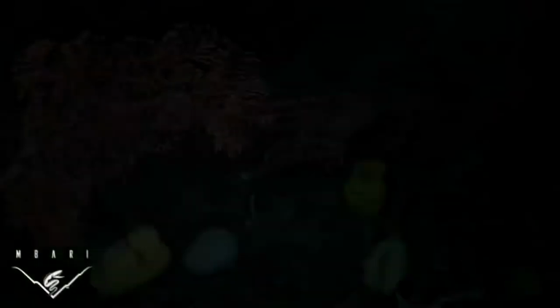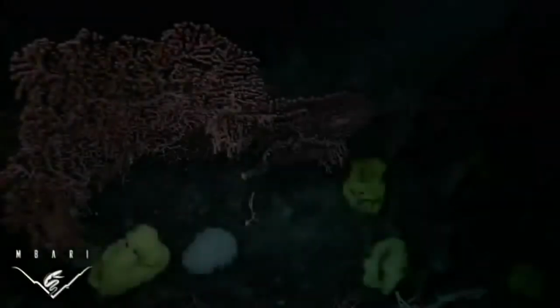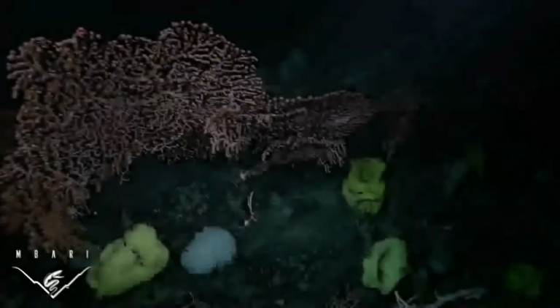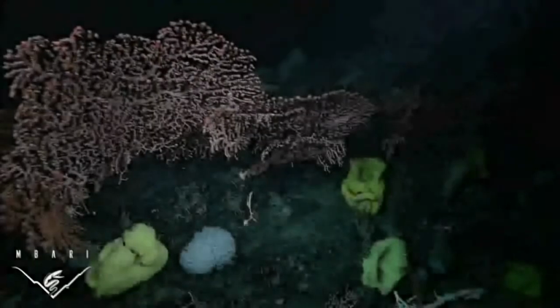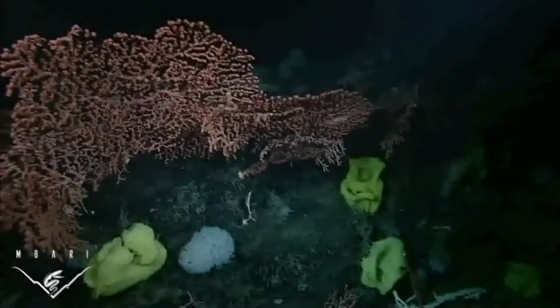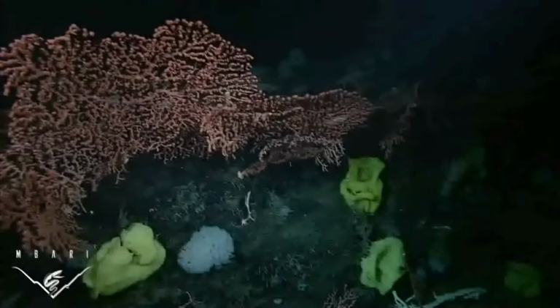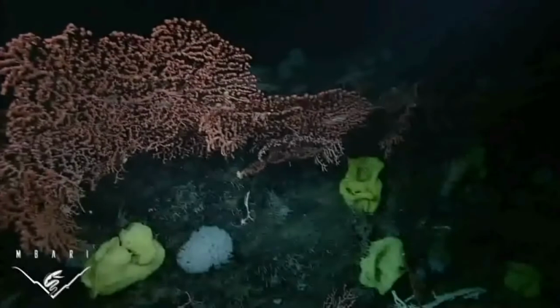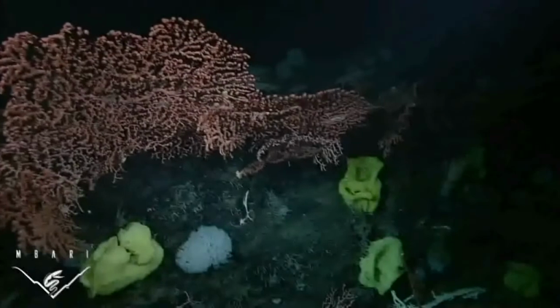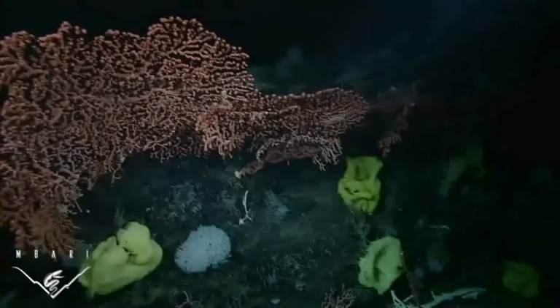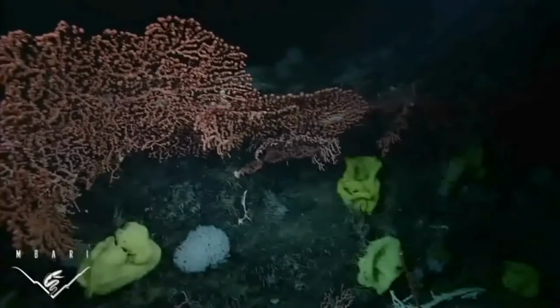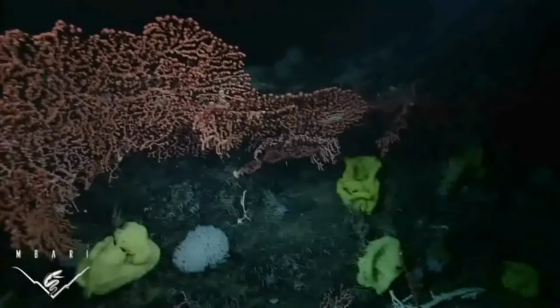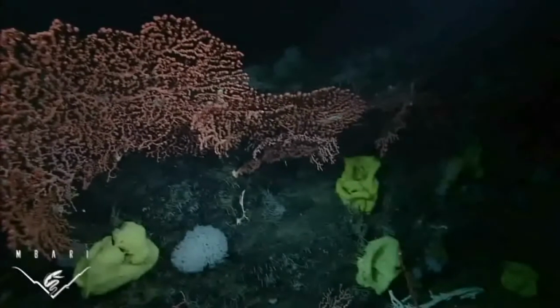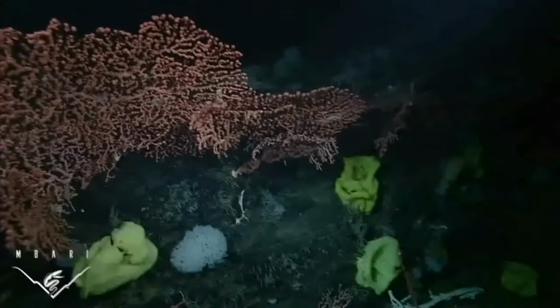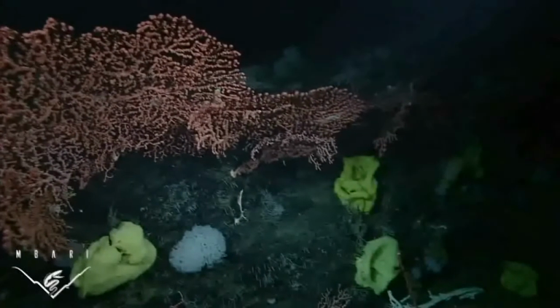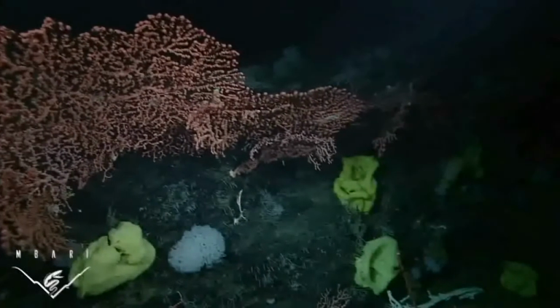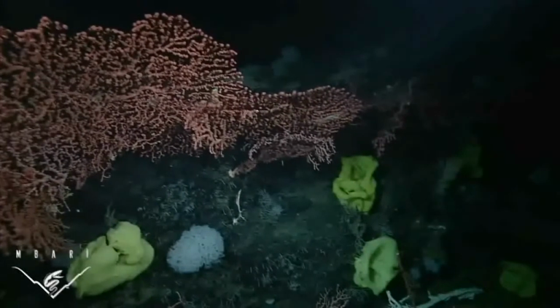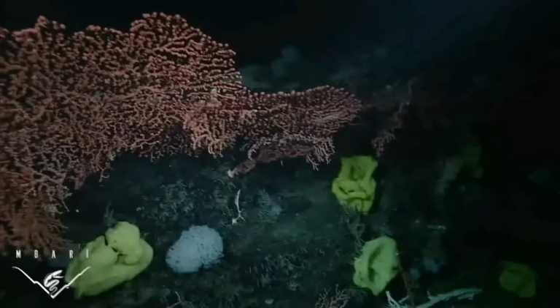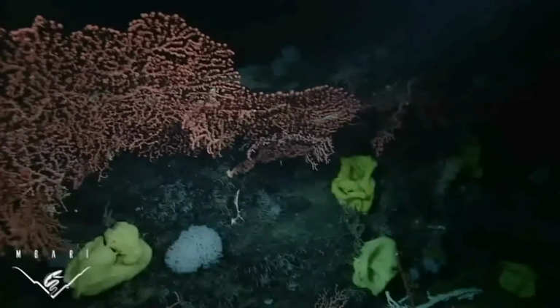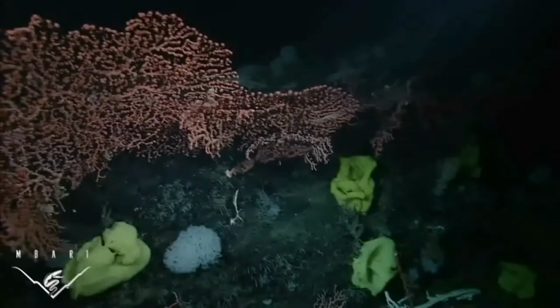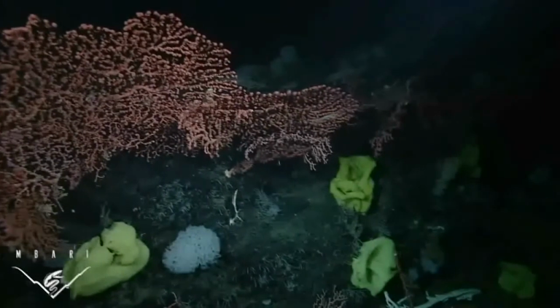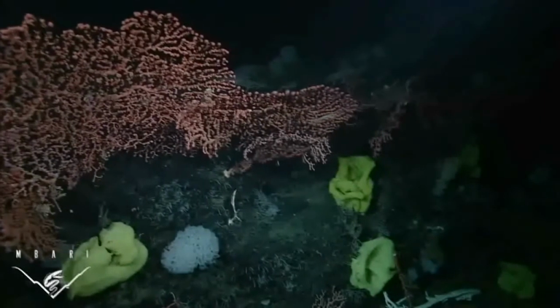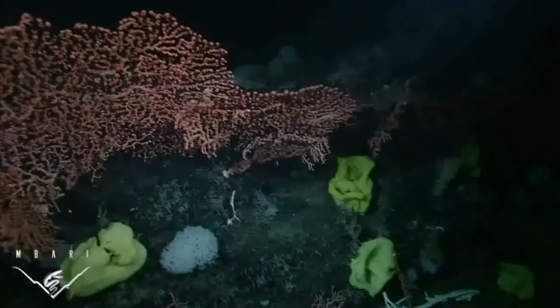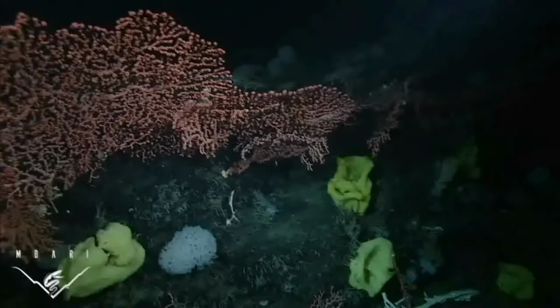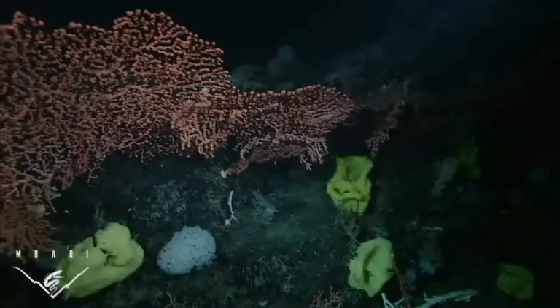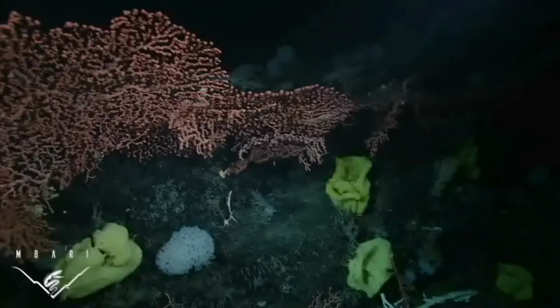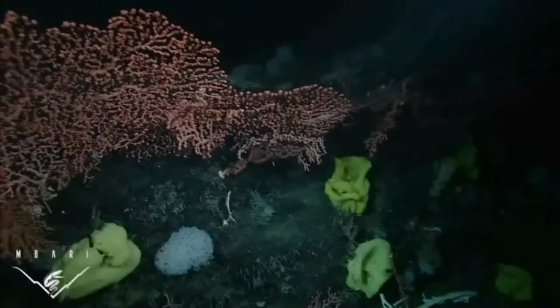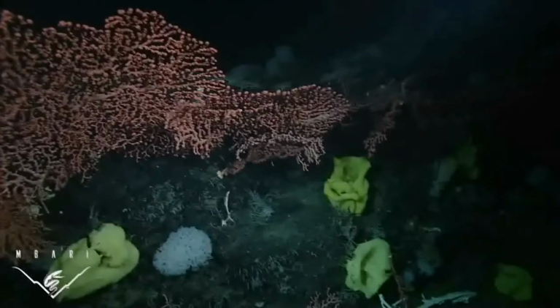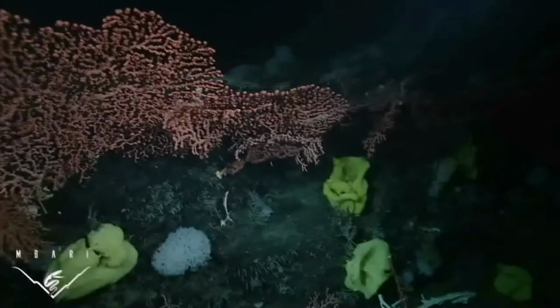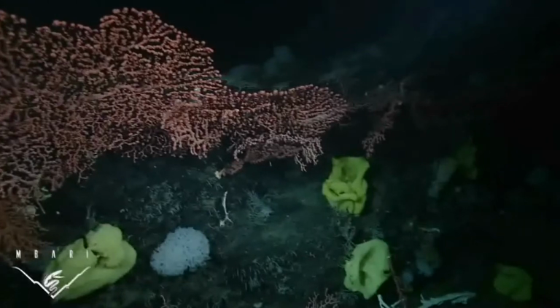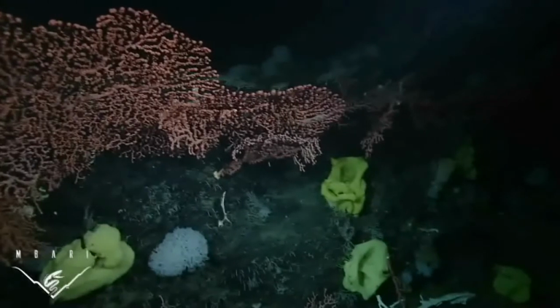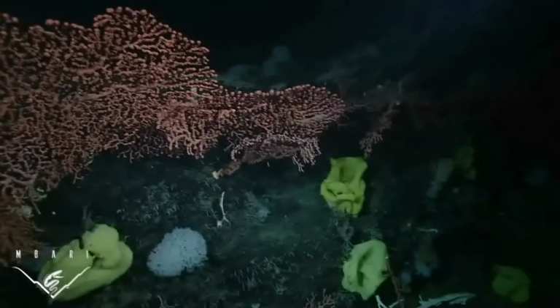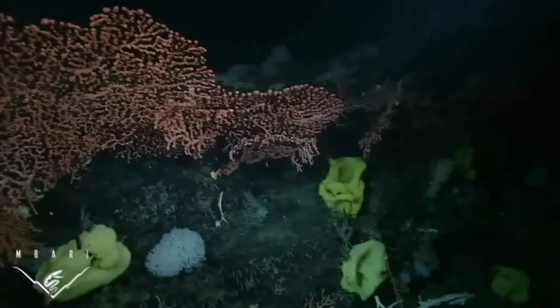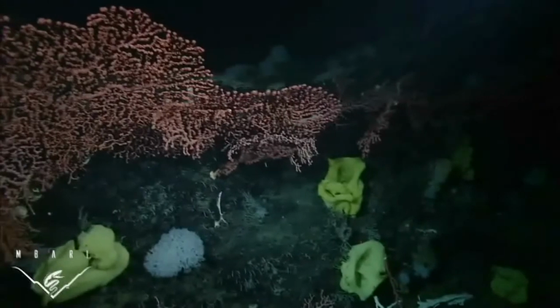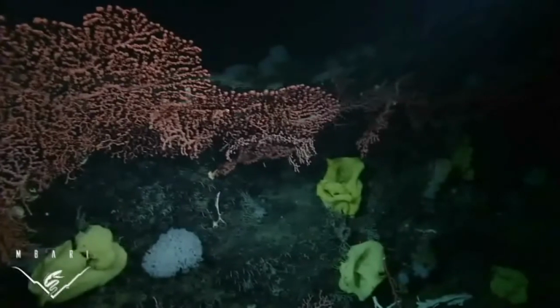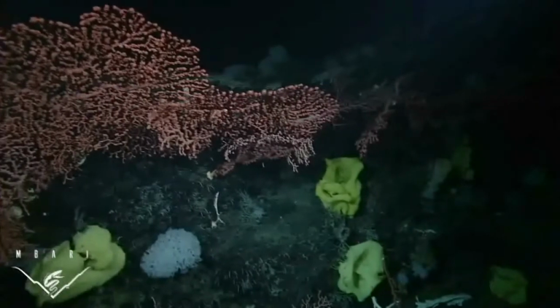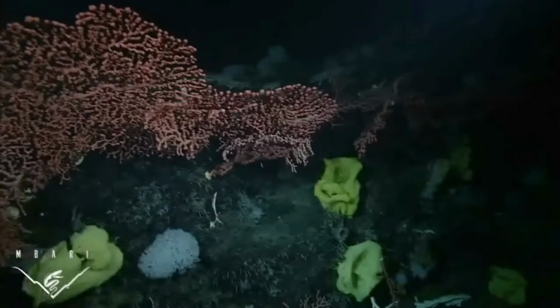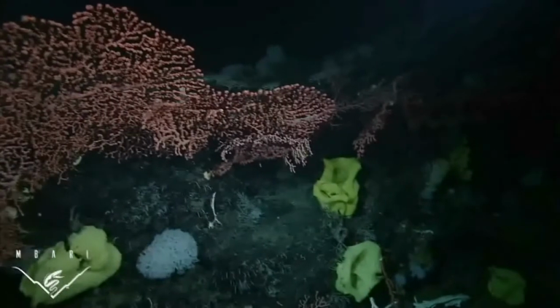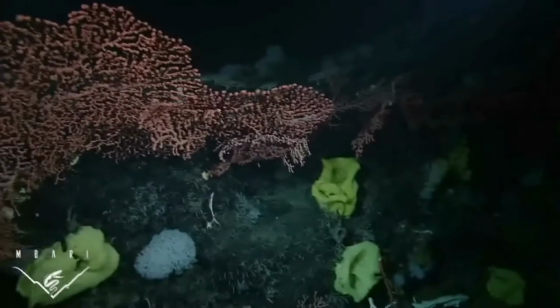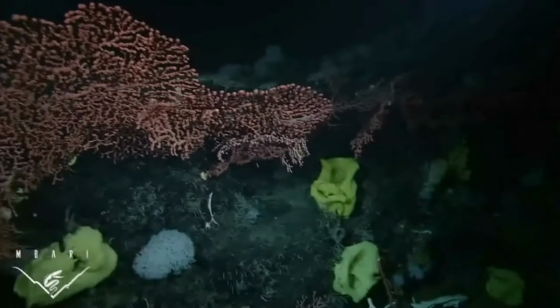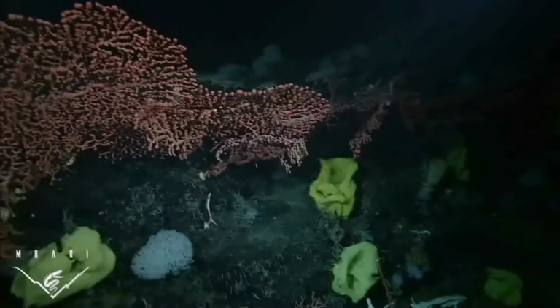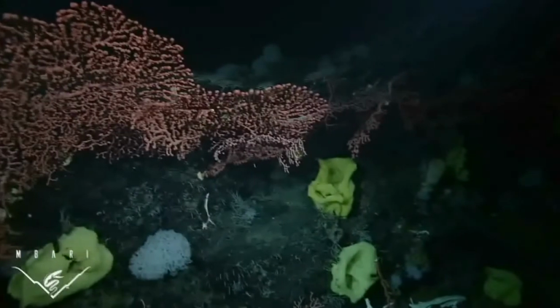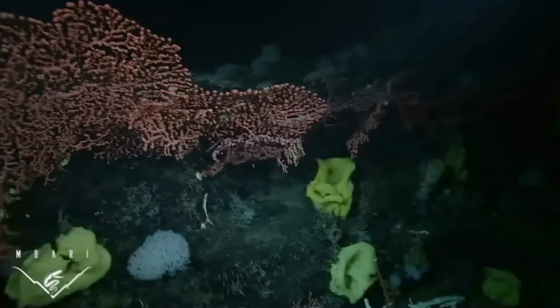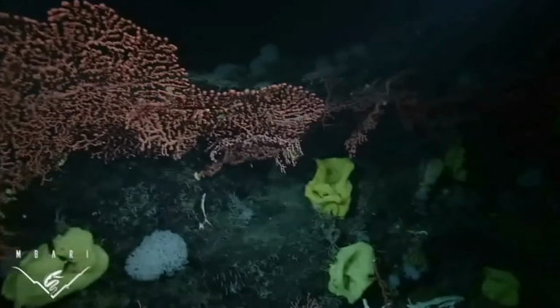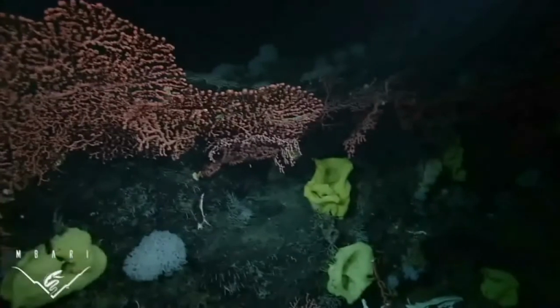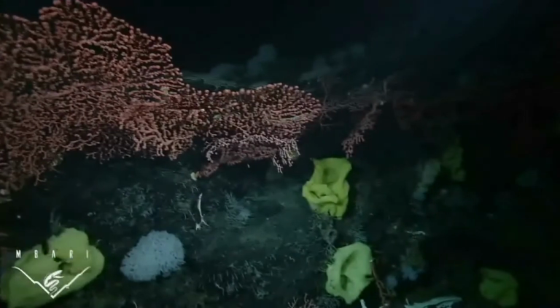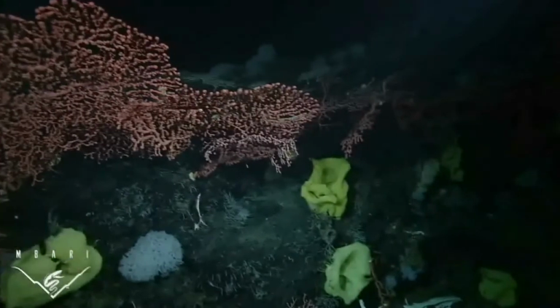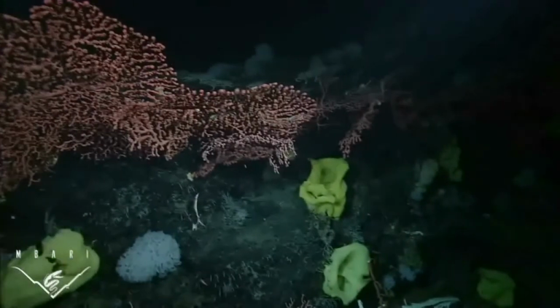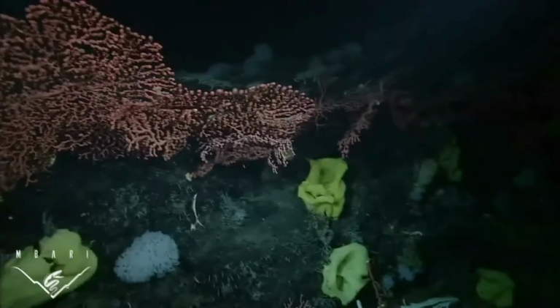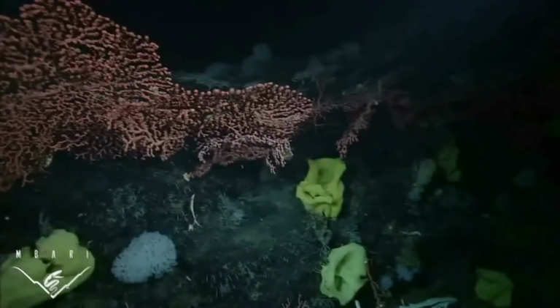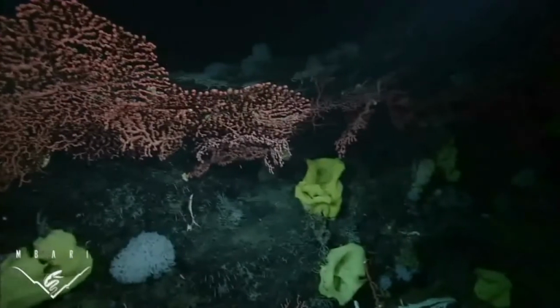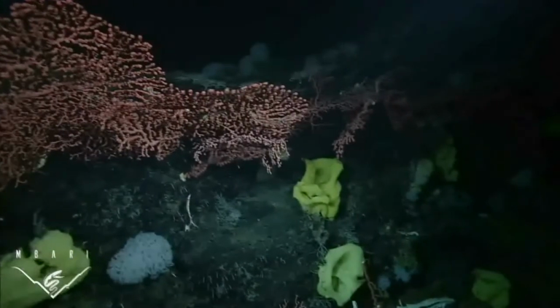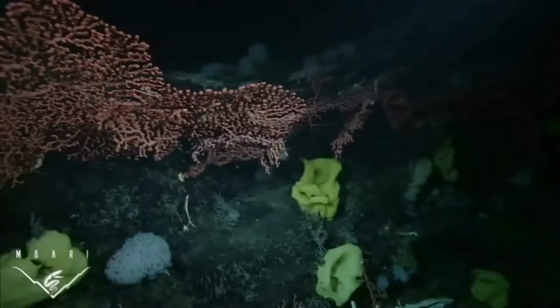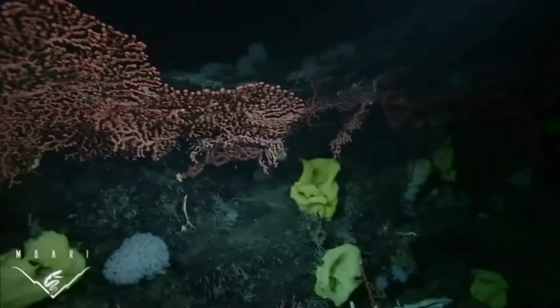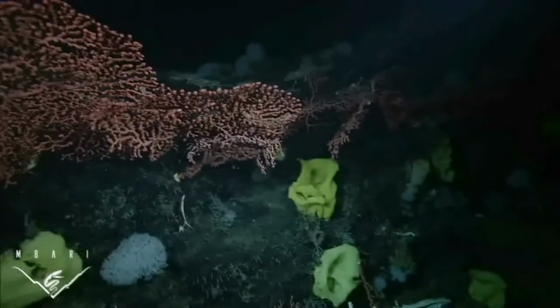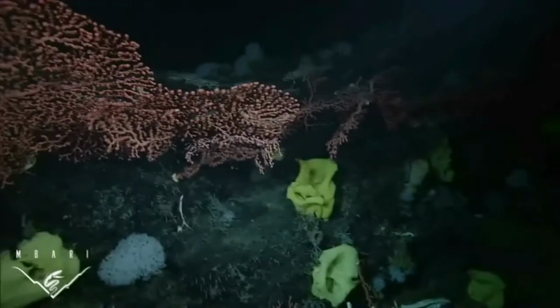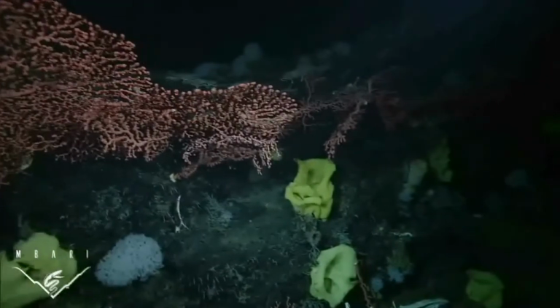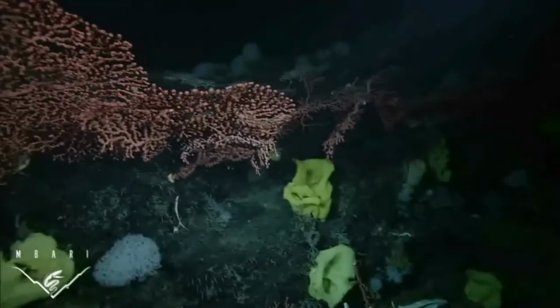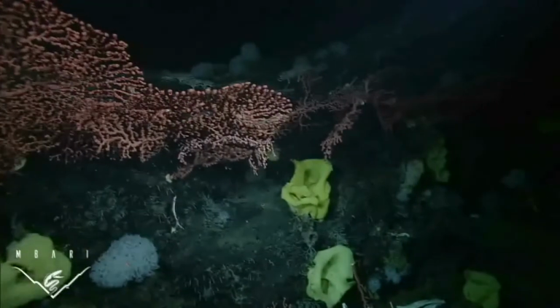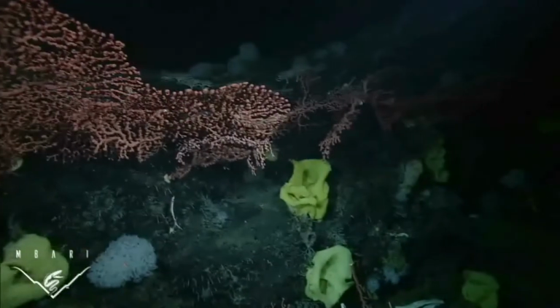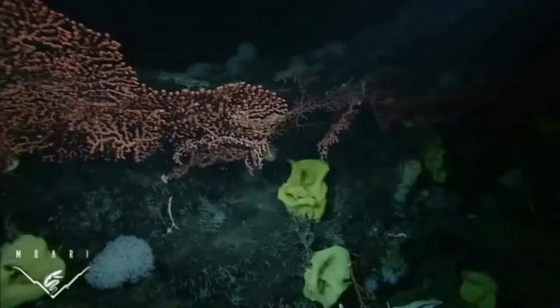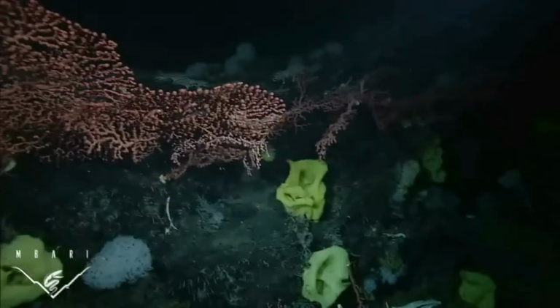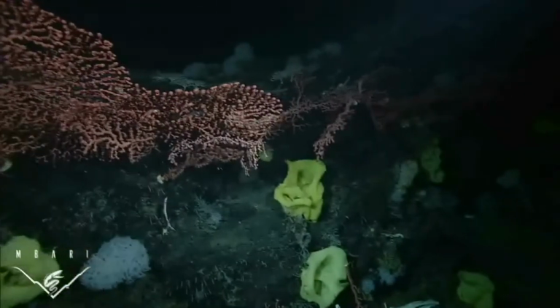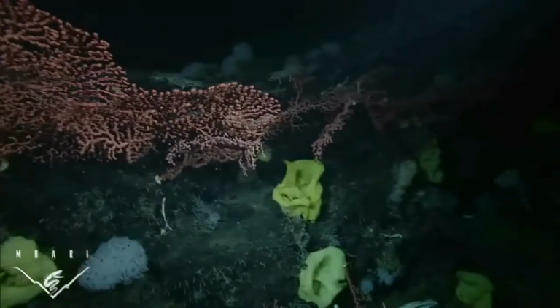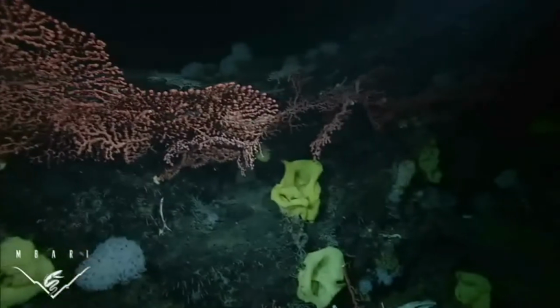What I find truly remarkable is that we still know so very little about what exists in the deep sea, the largest habitat on Earth.